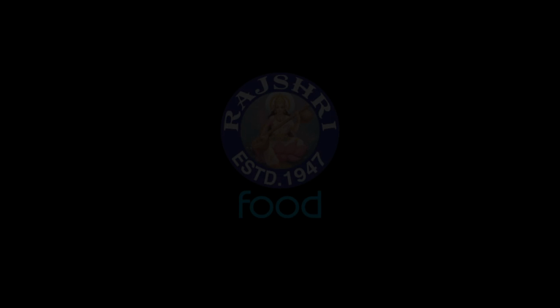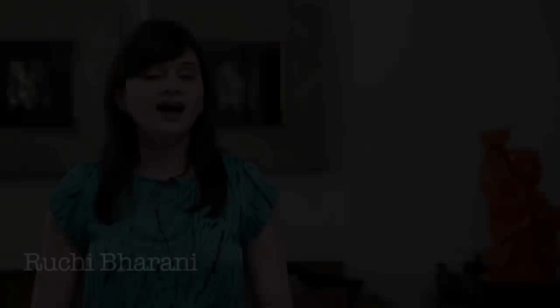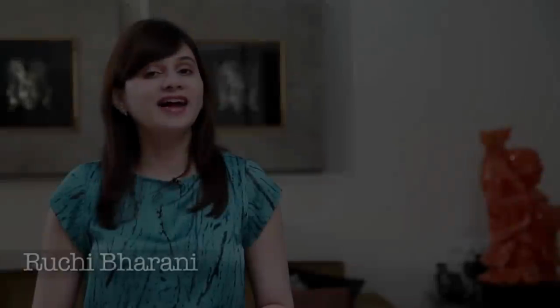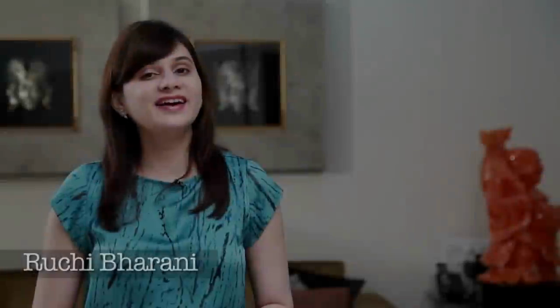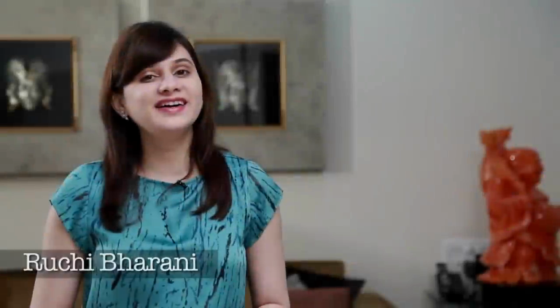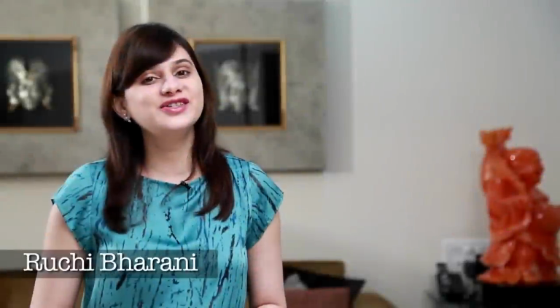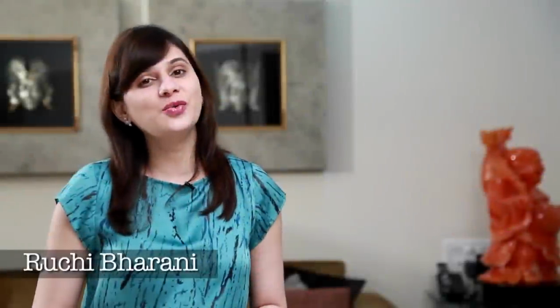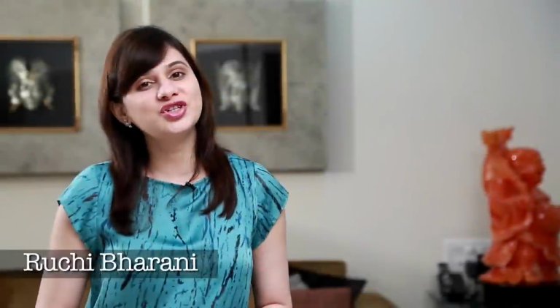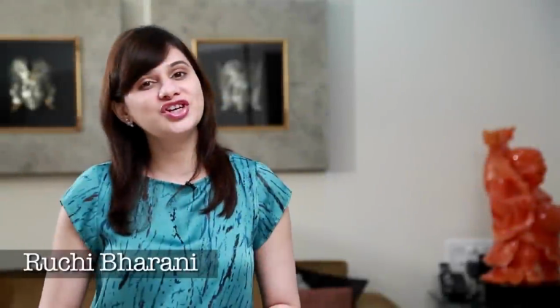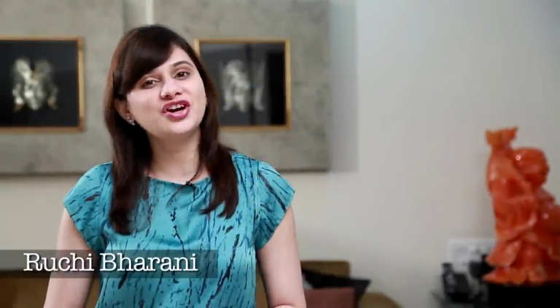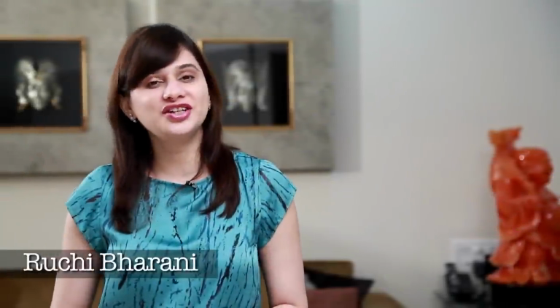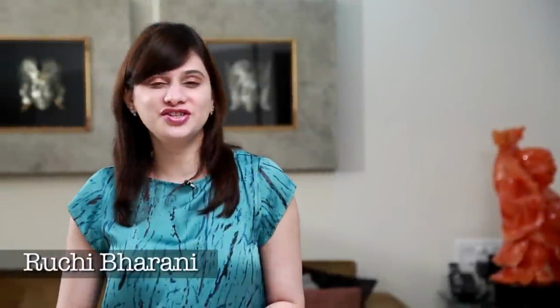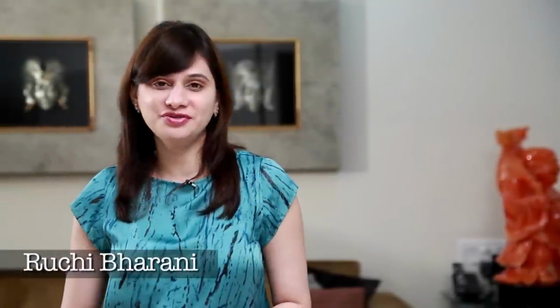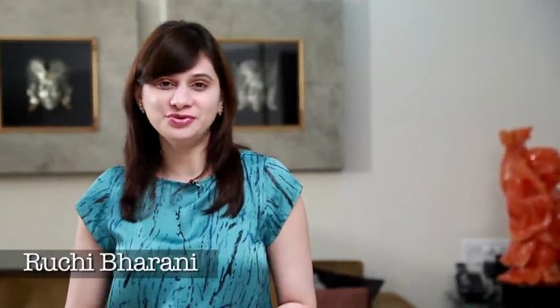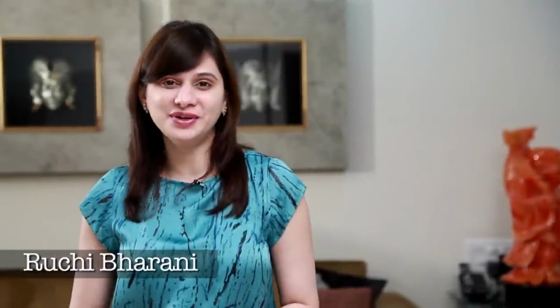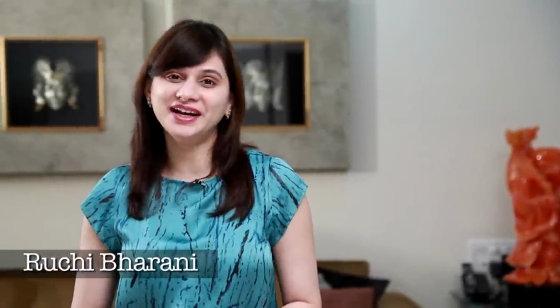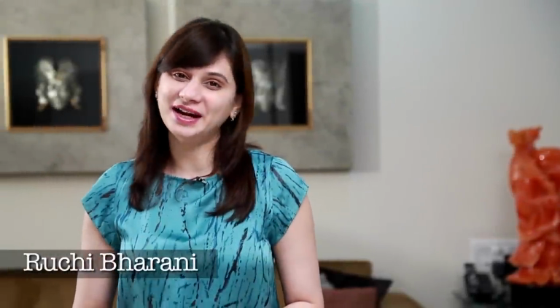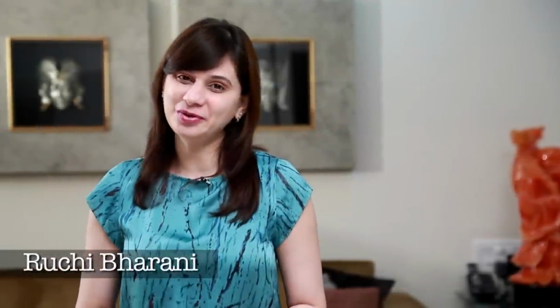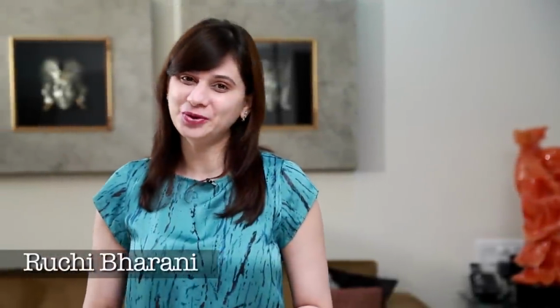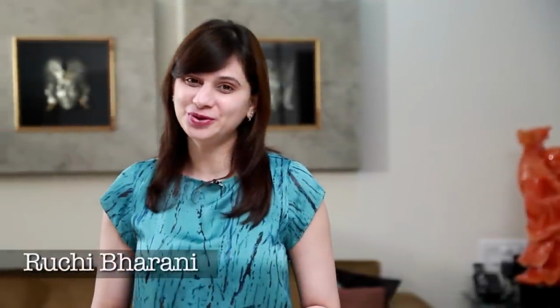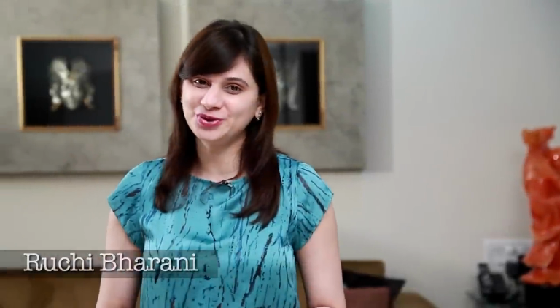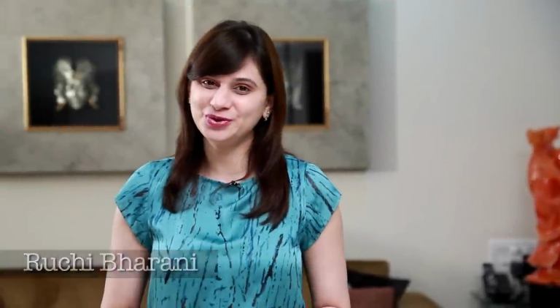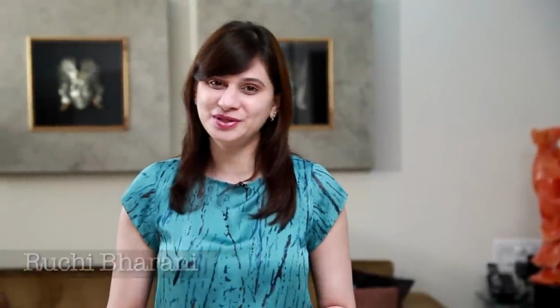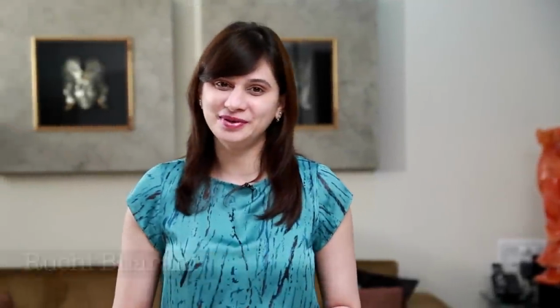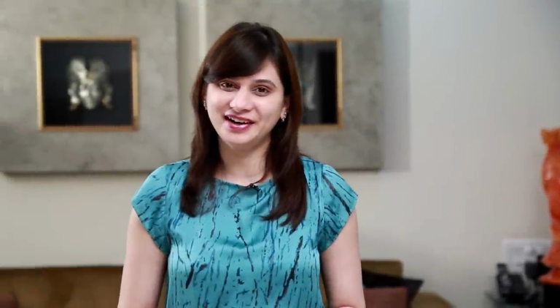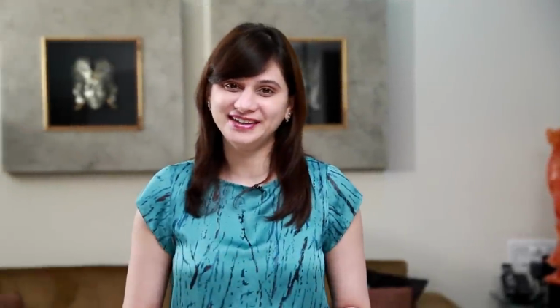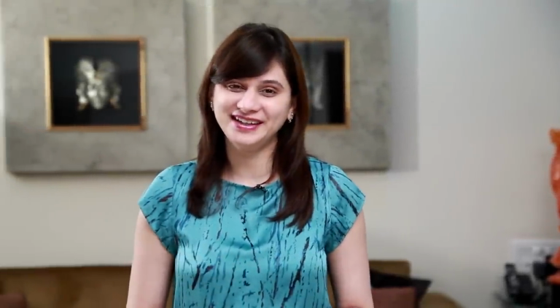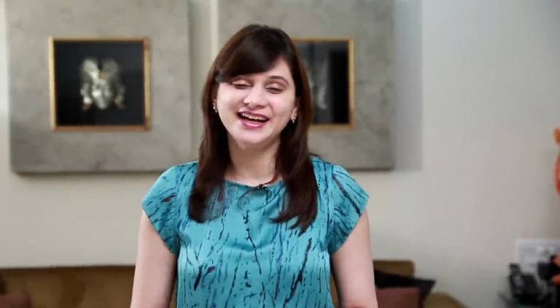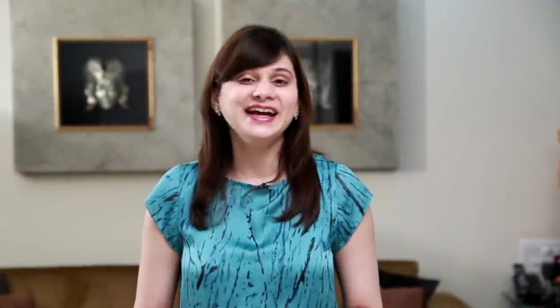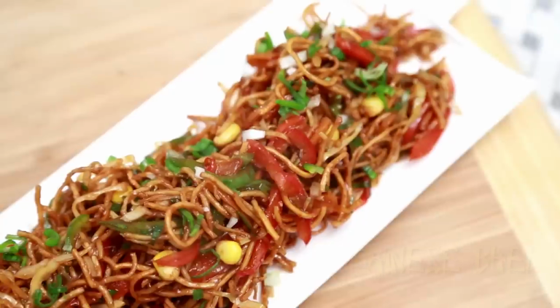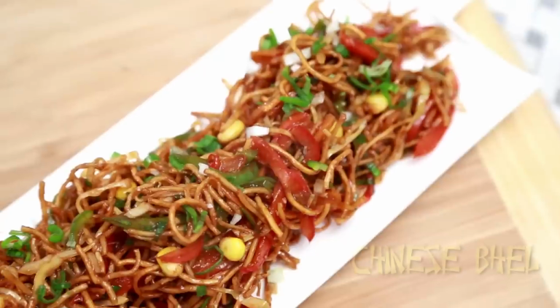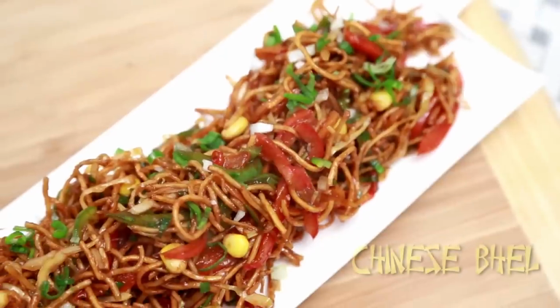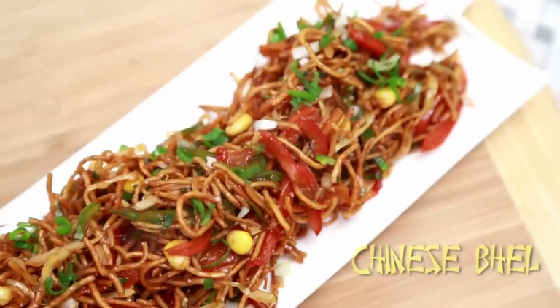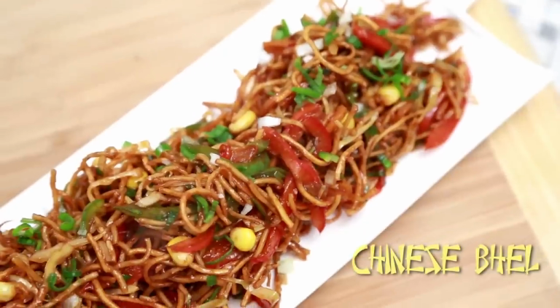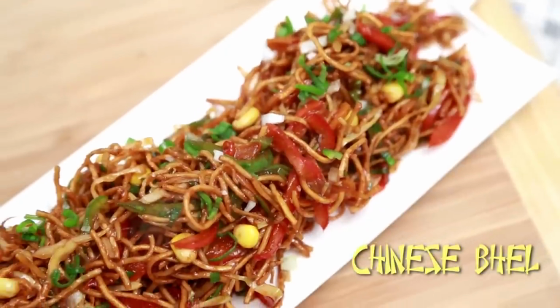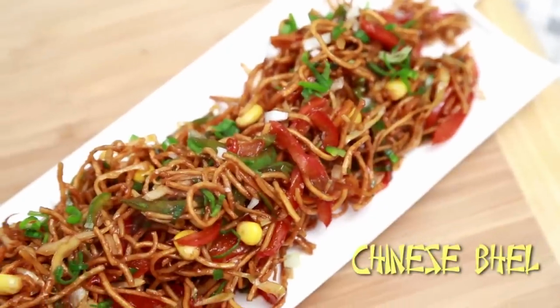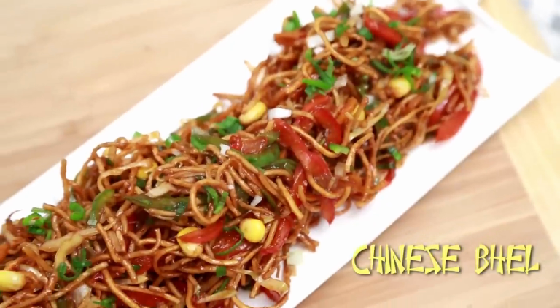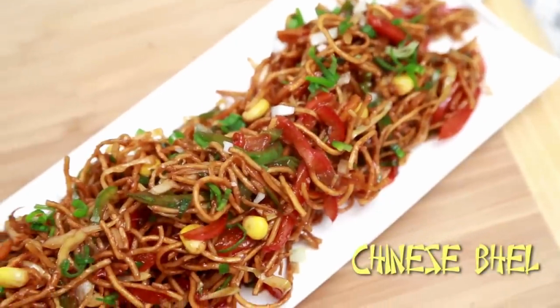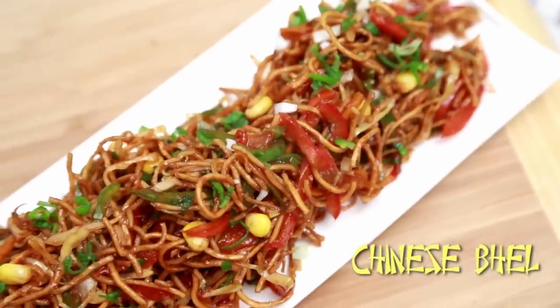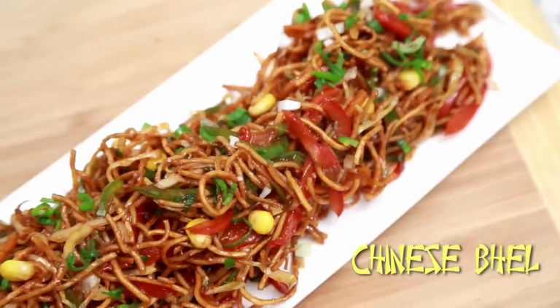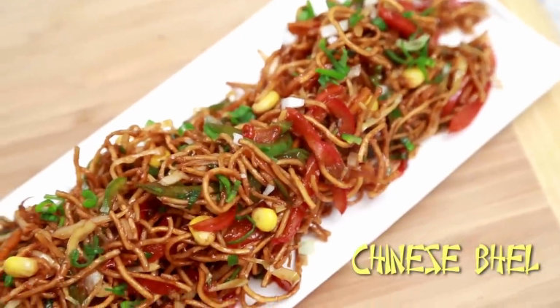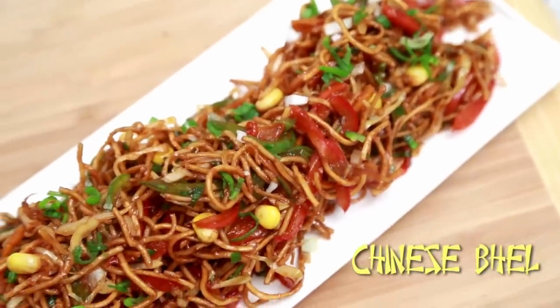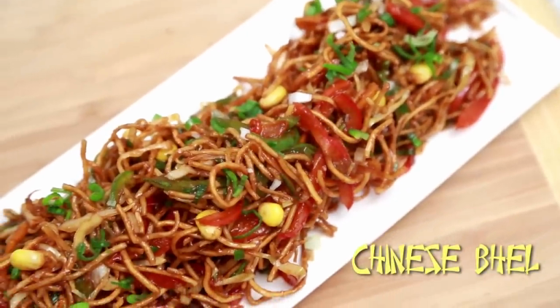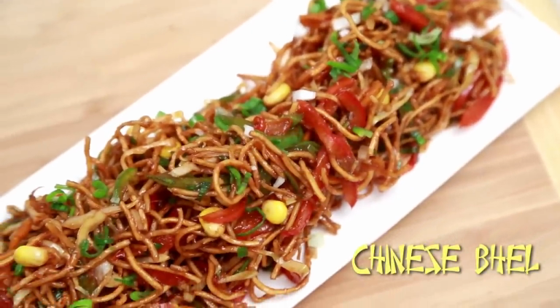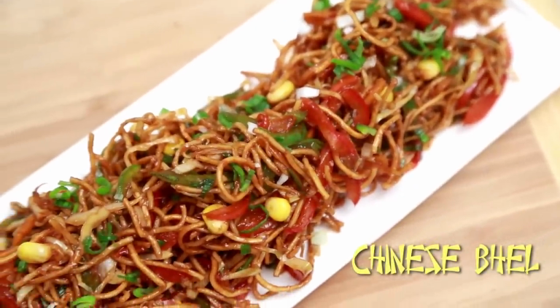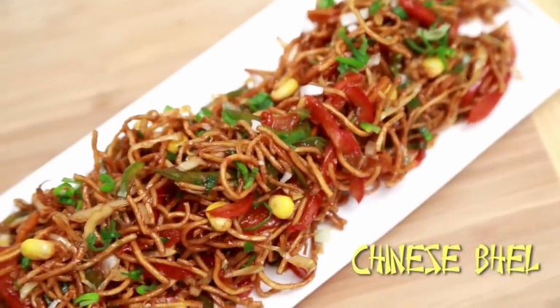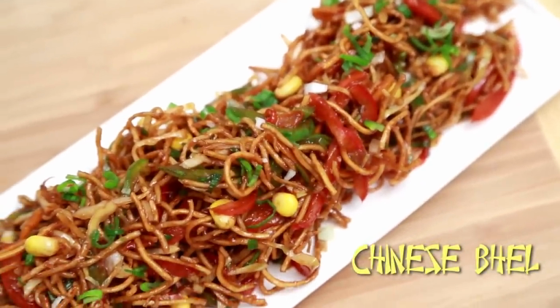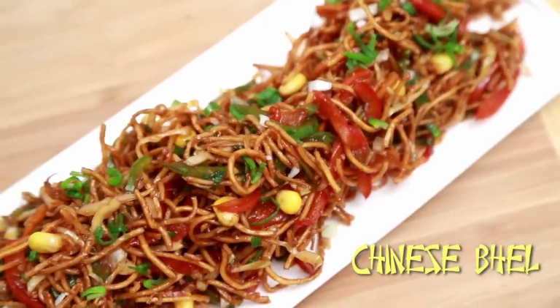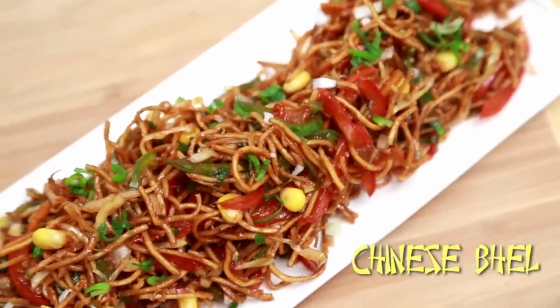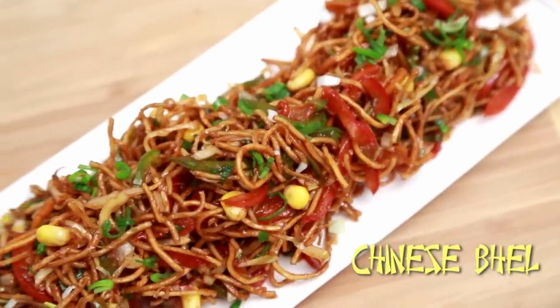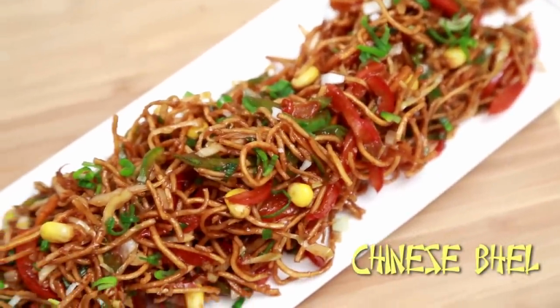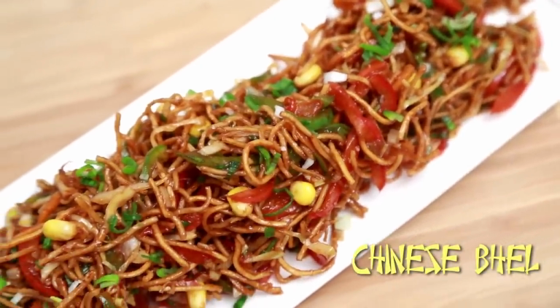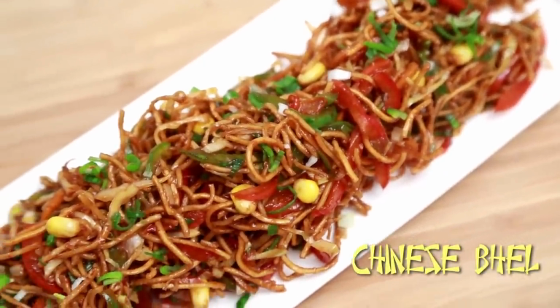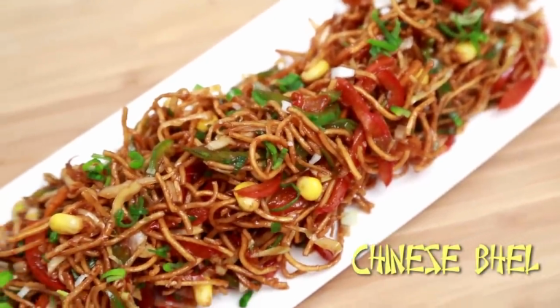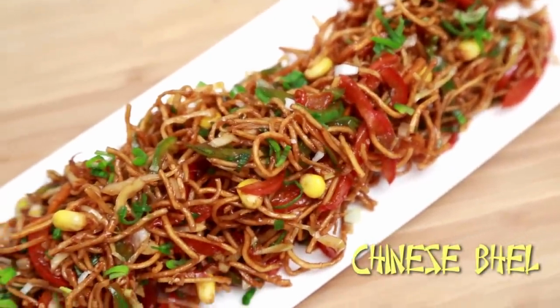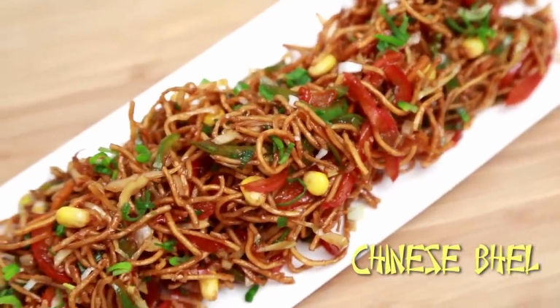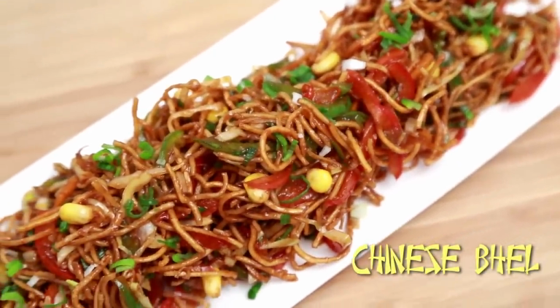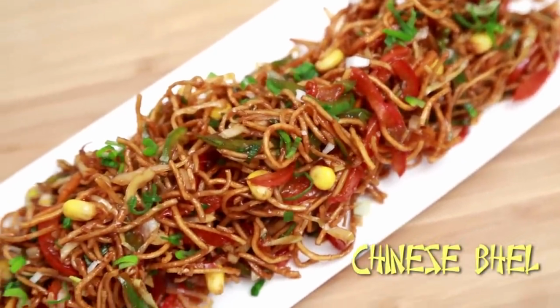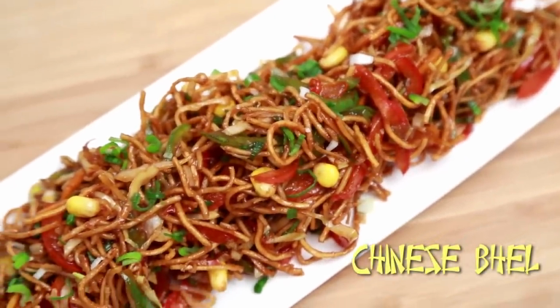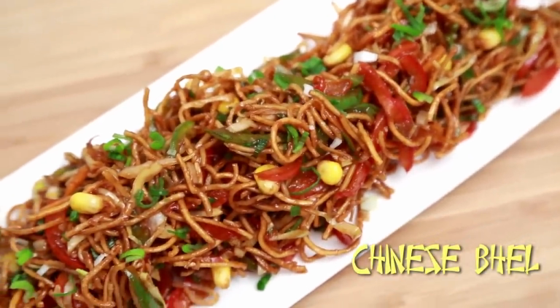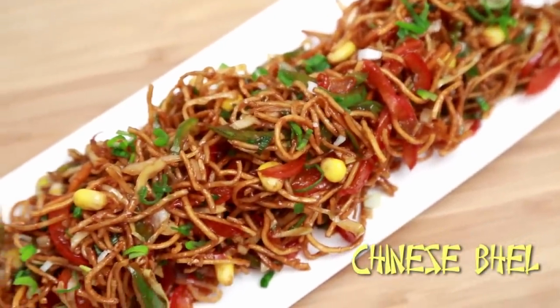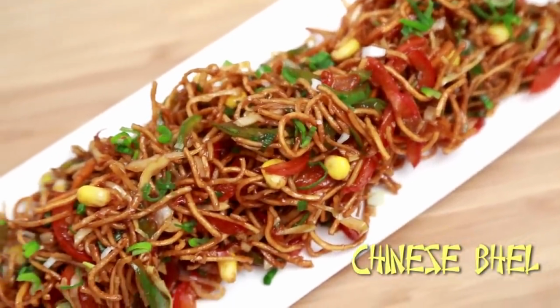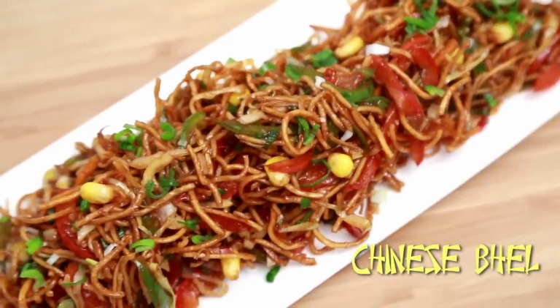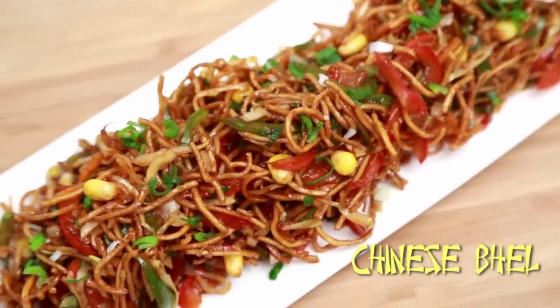Hi guys, you're watching Rajshree Food and I'm your host Ruchi Bharani. In this episode, I'm going to make Chinese Bhel, which is an Indian twist to the Chinese flavour.